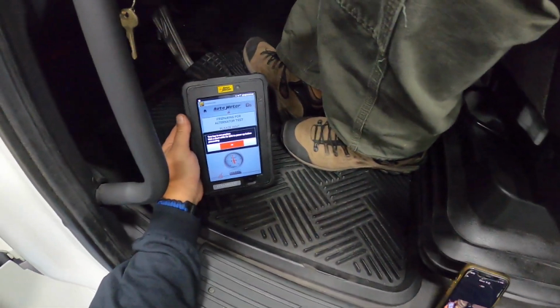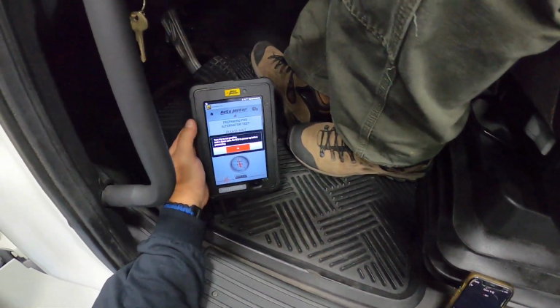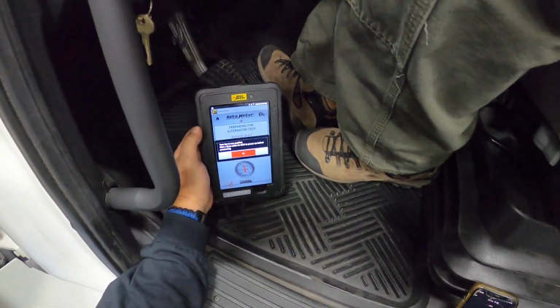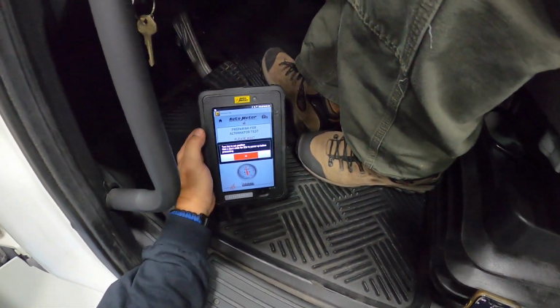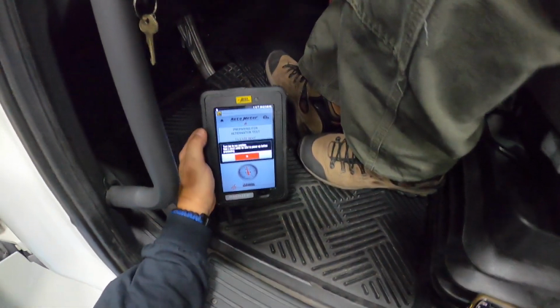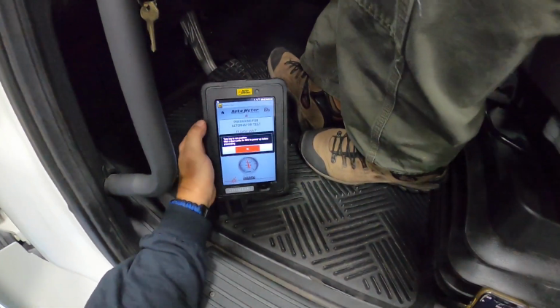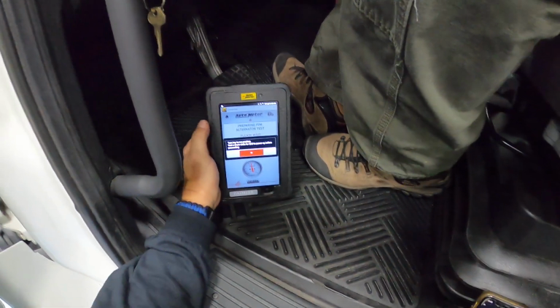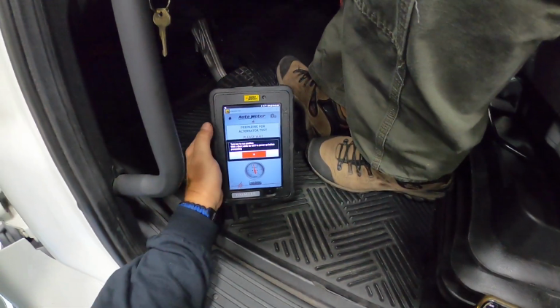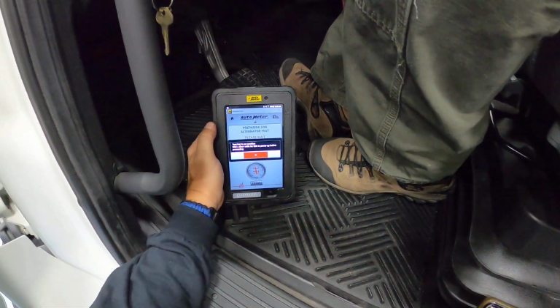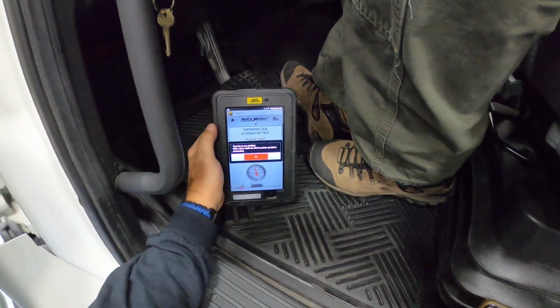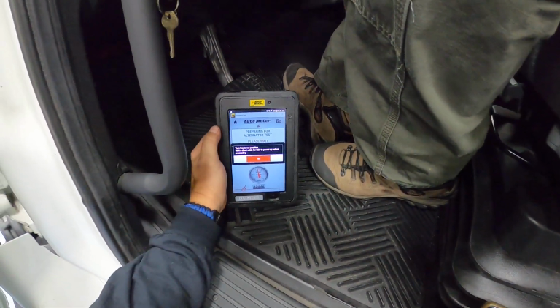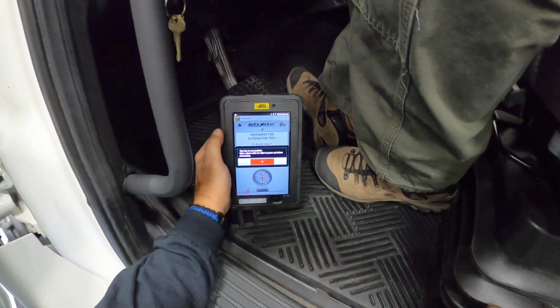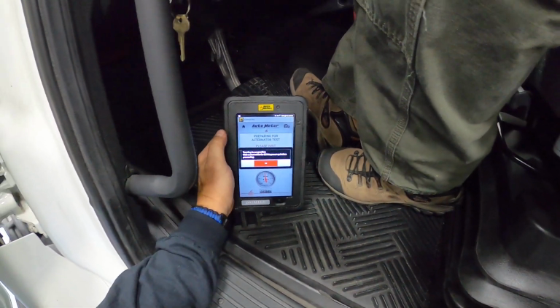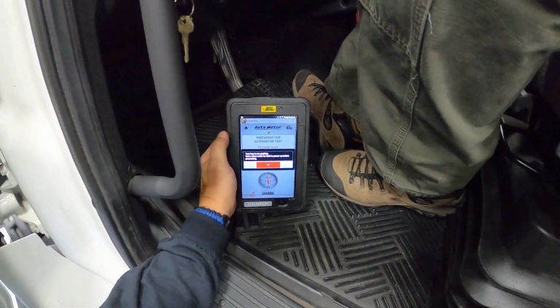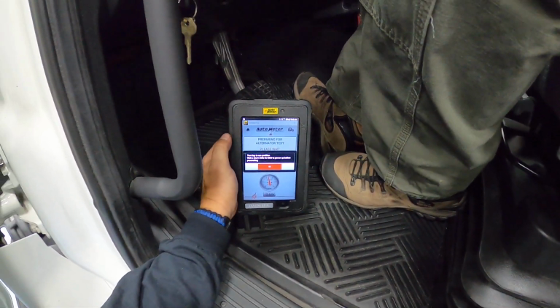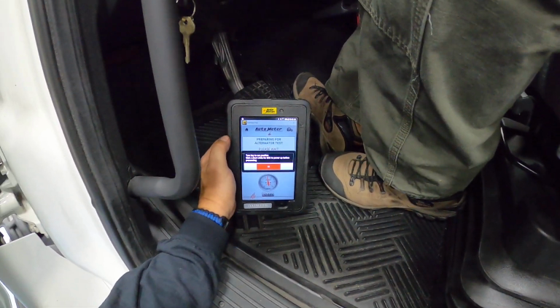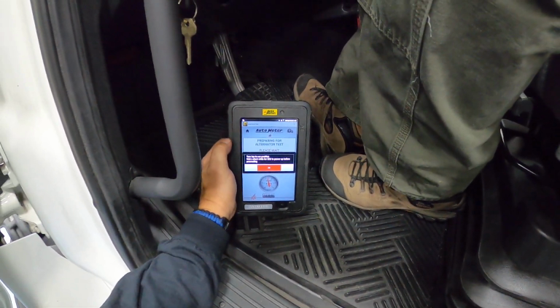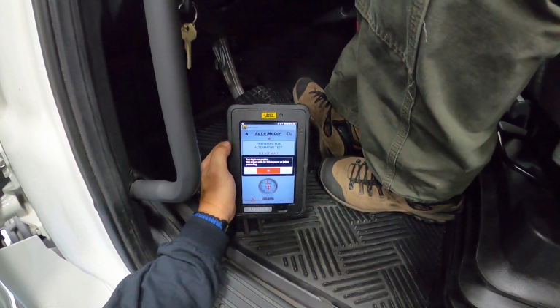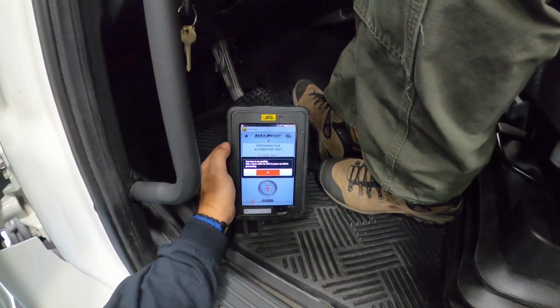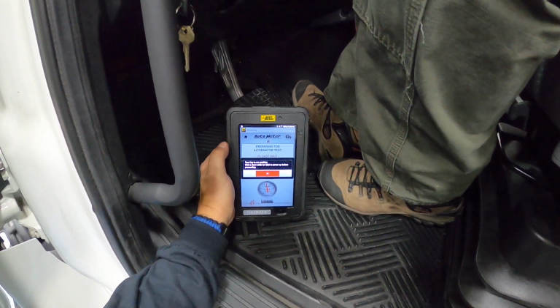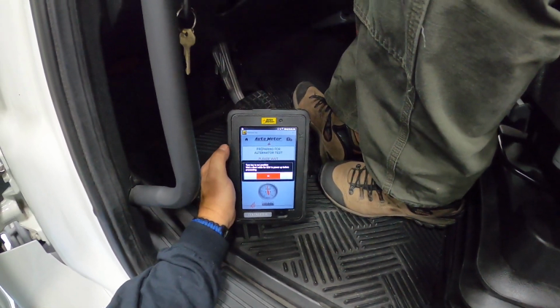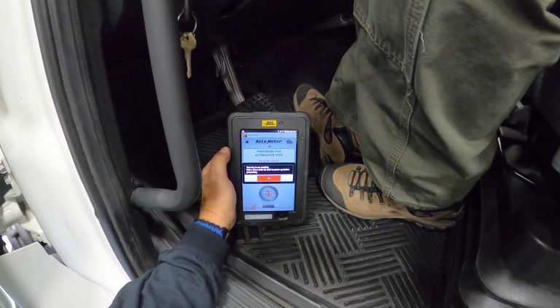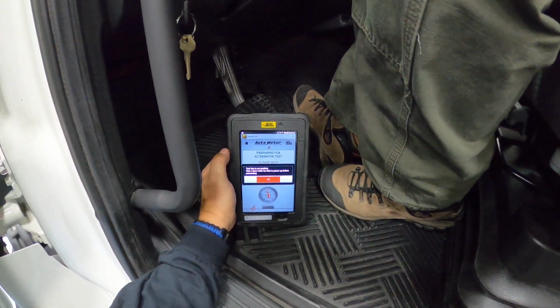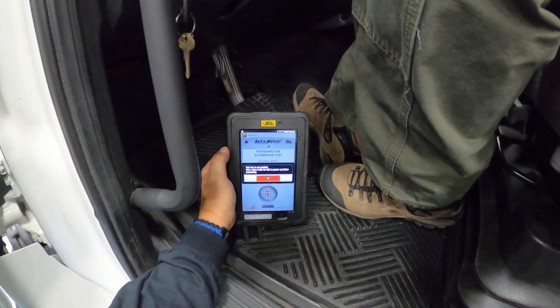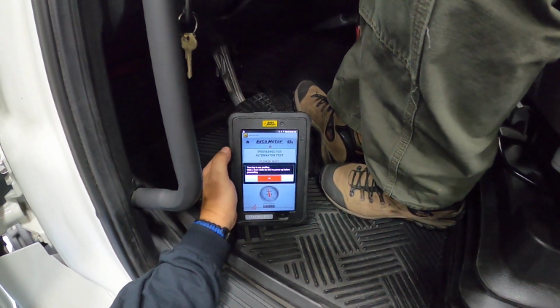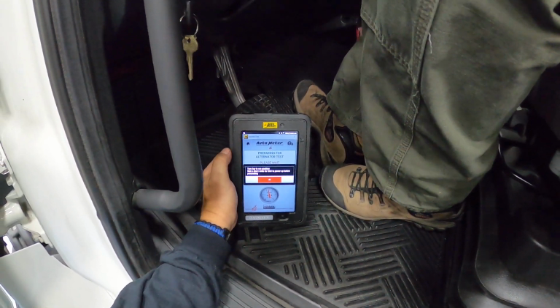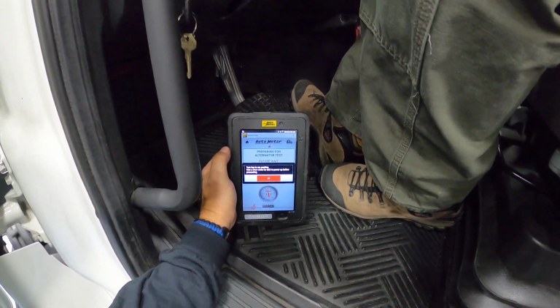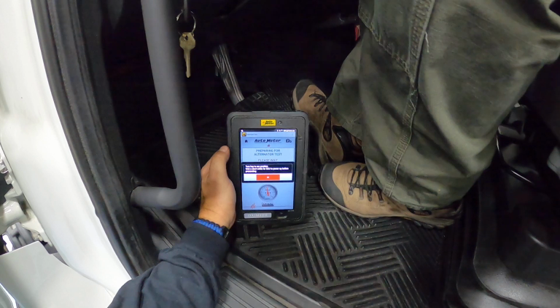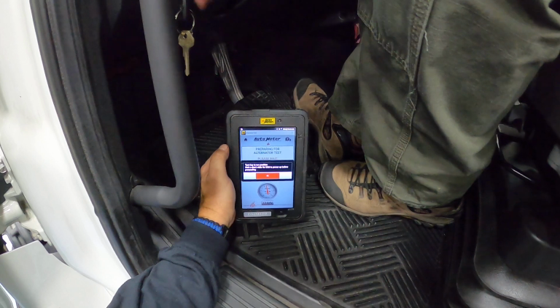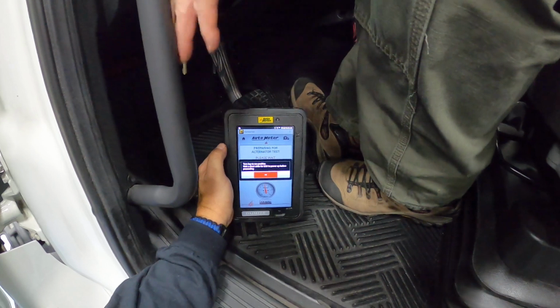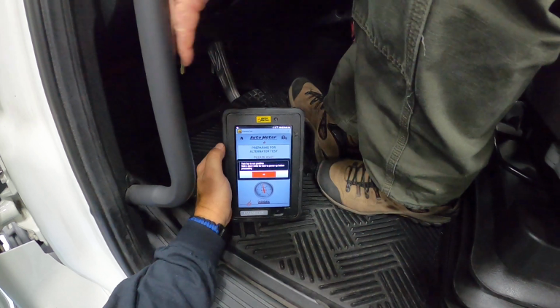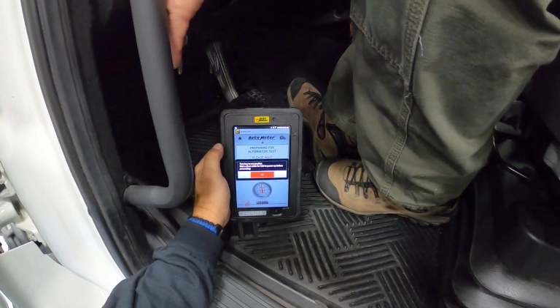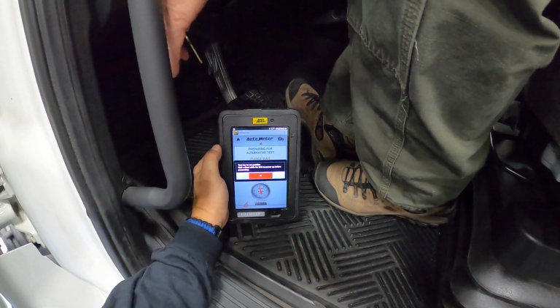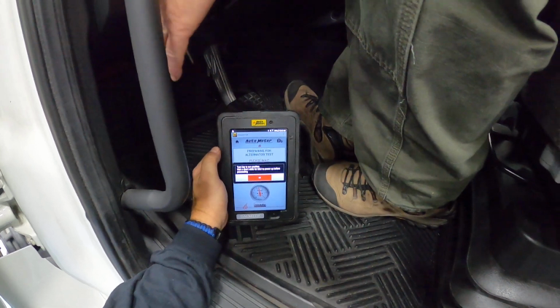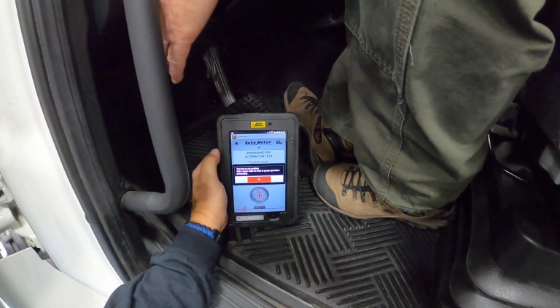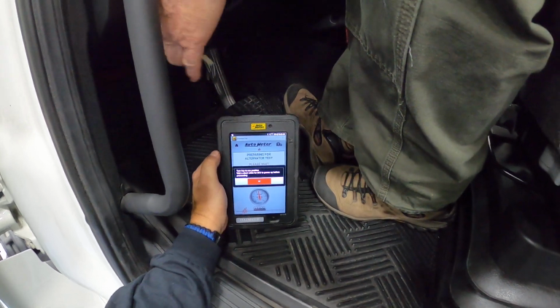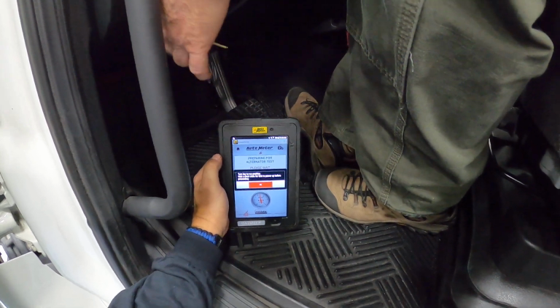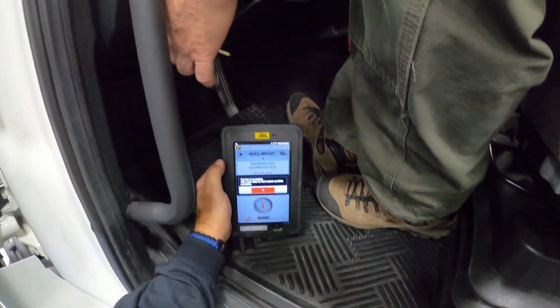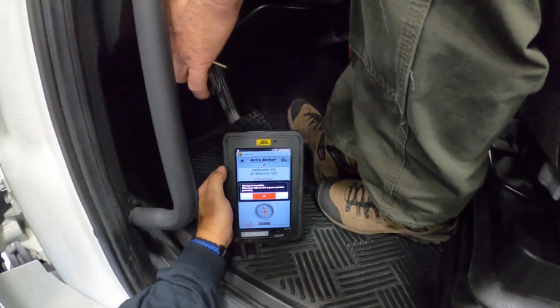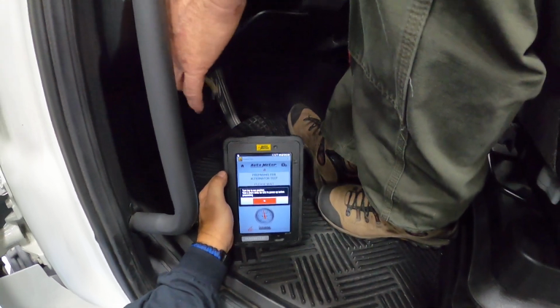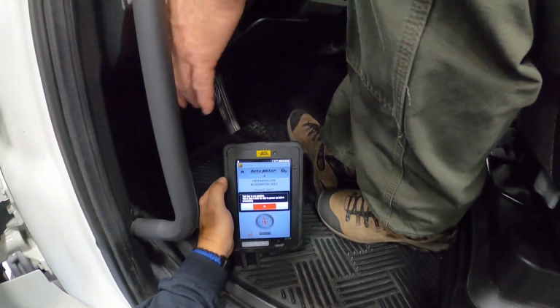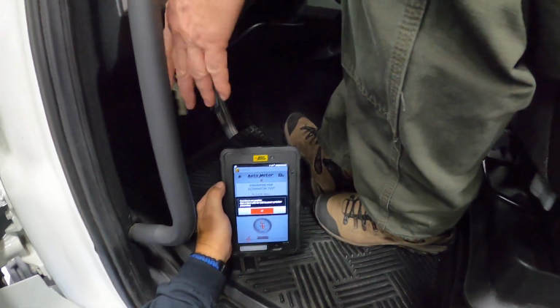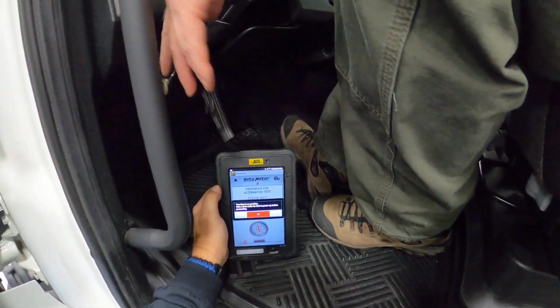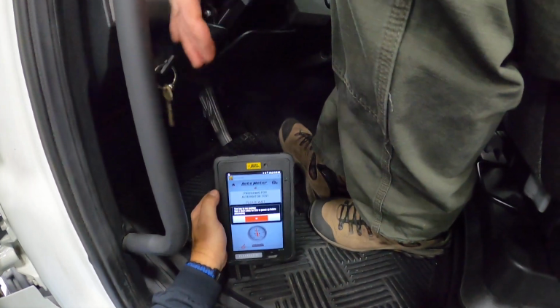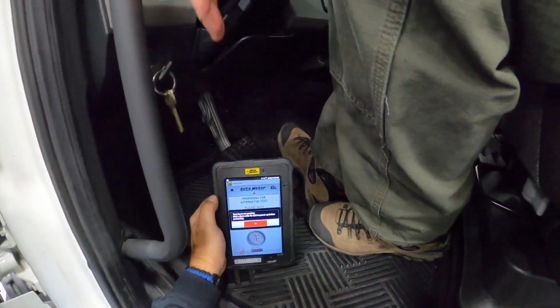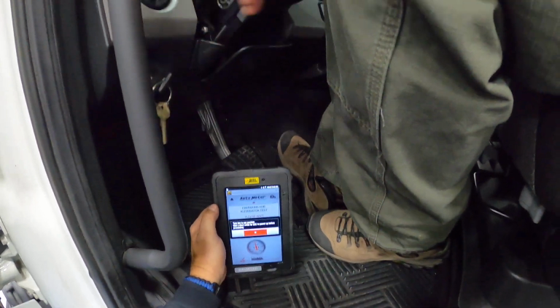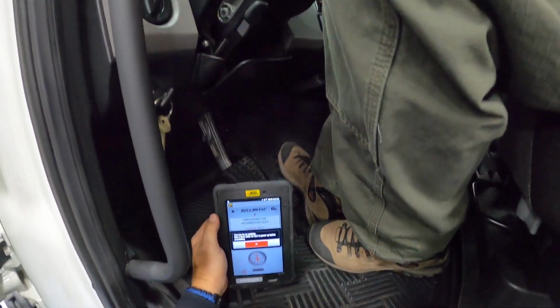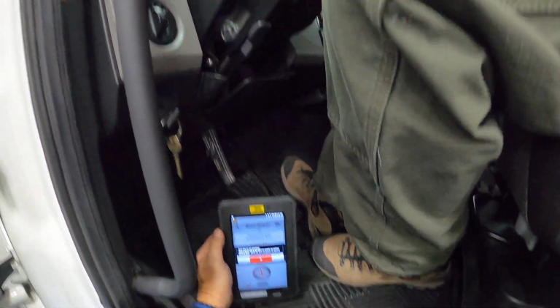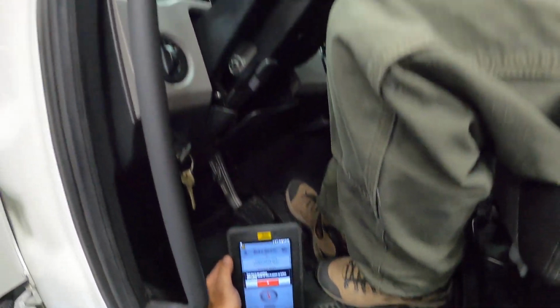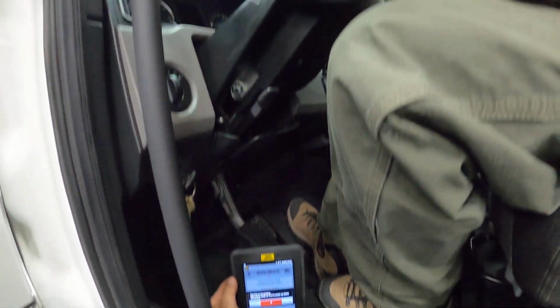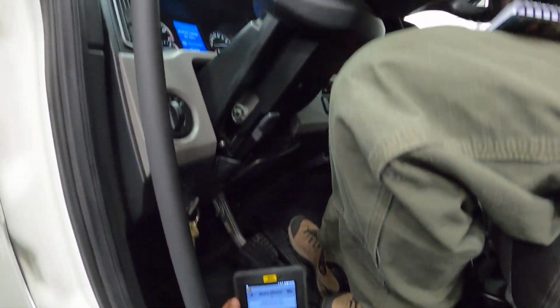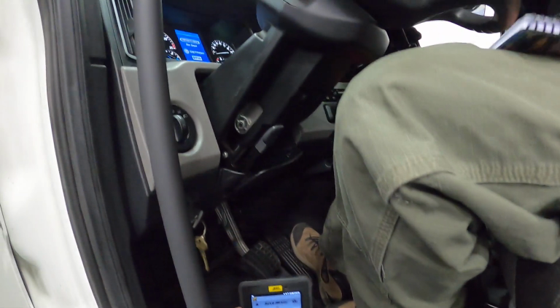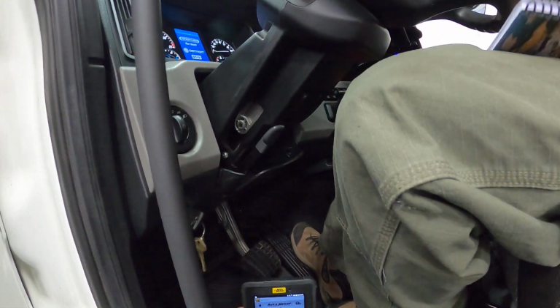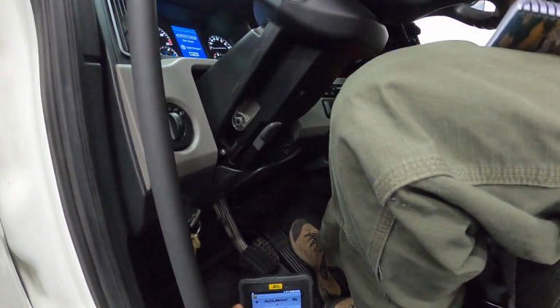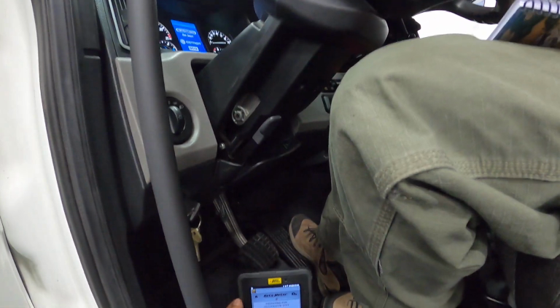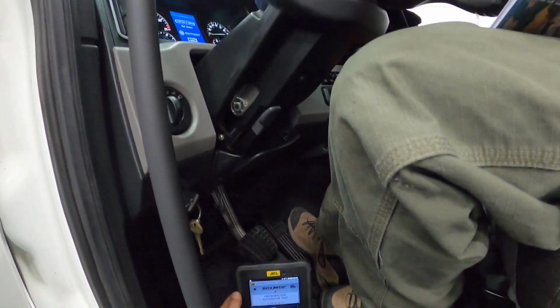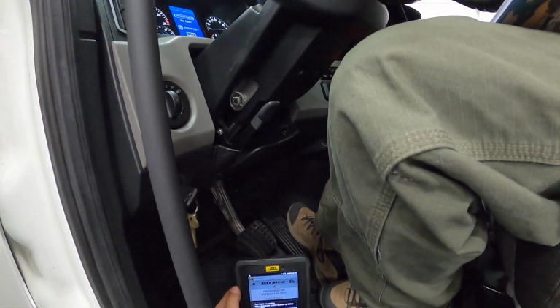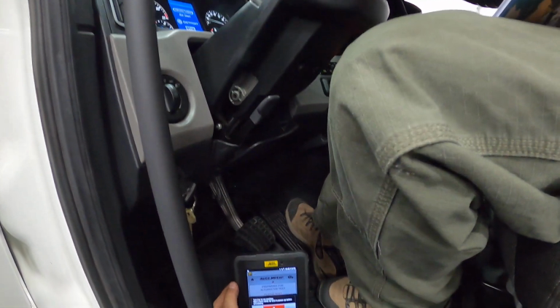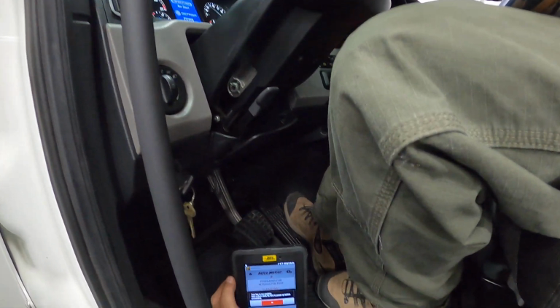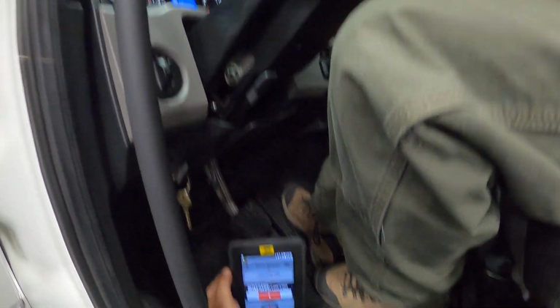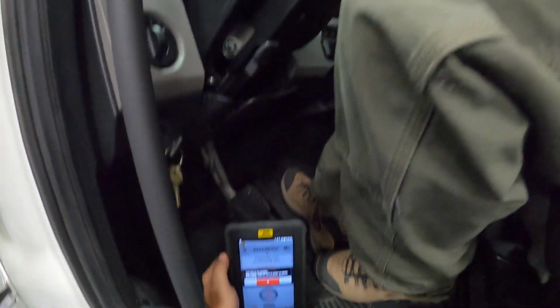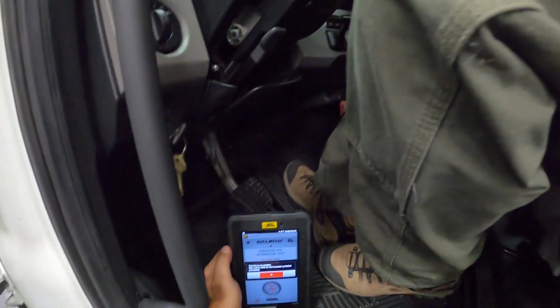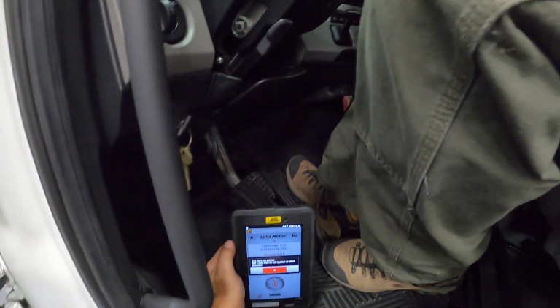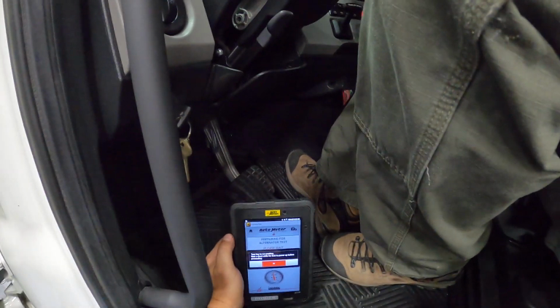Alright, so the next step is to turn on the key. We wait for the ECUs to power up before we proceed and let our gauges do their sweep.